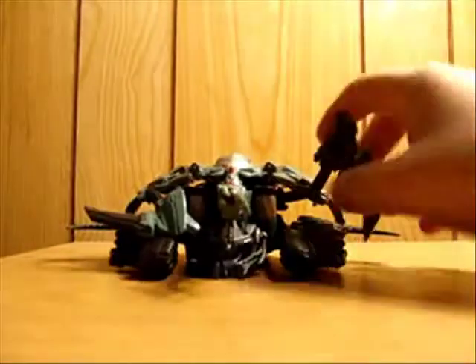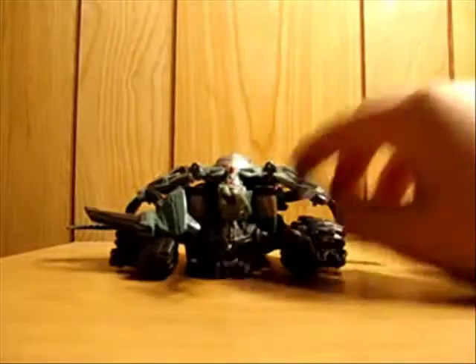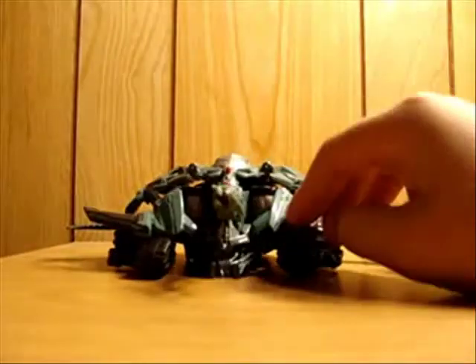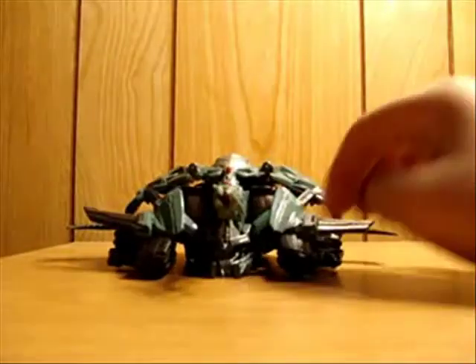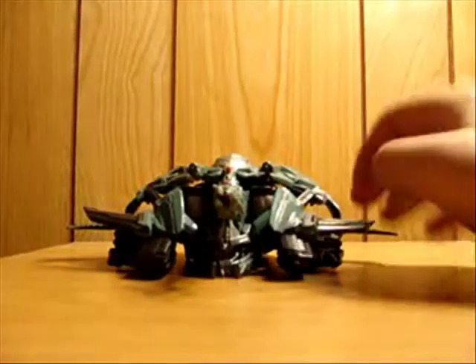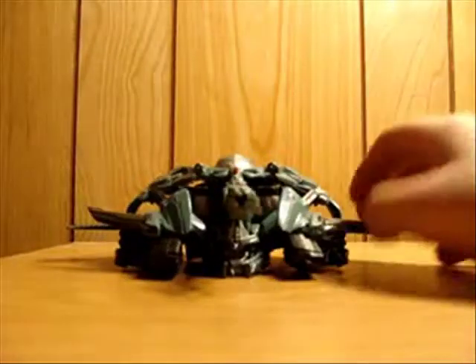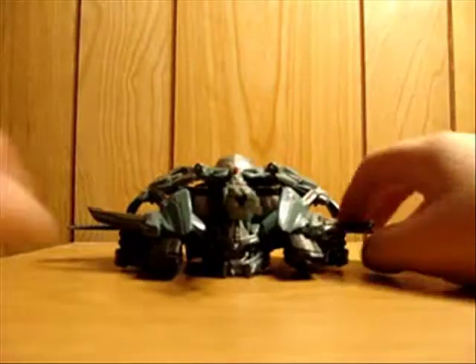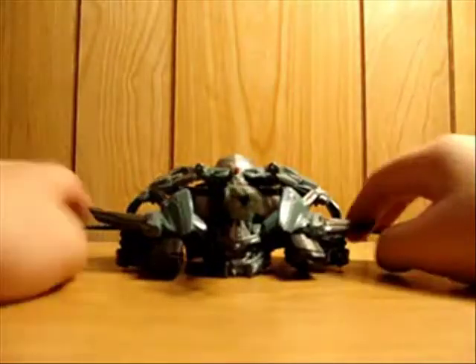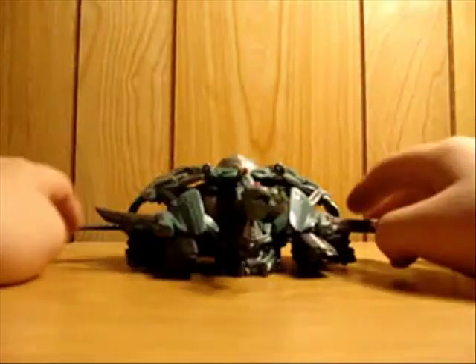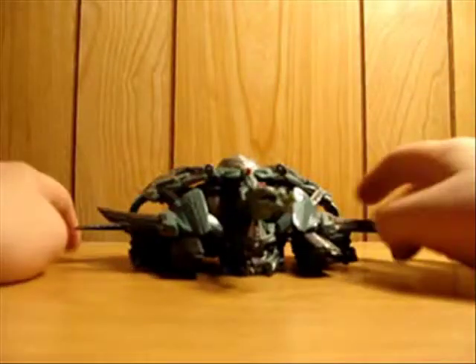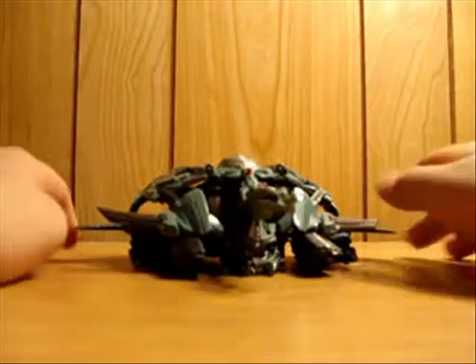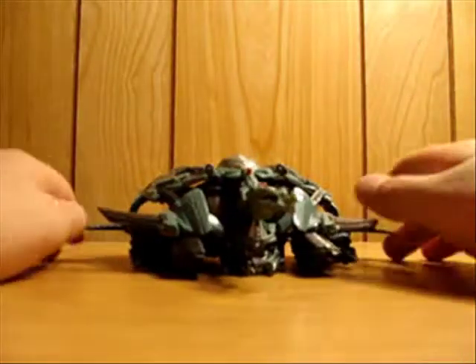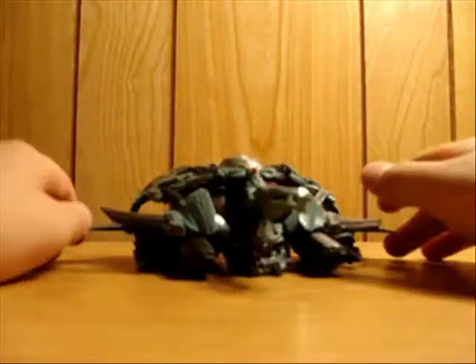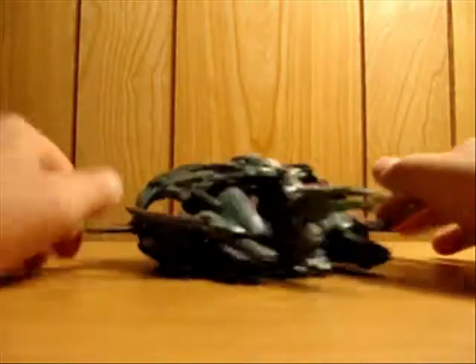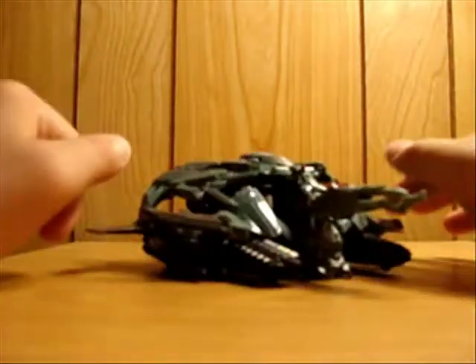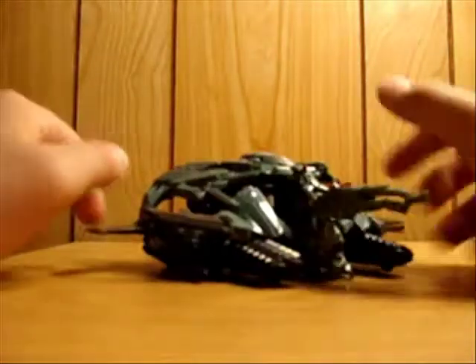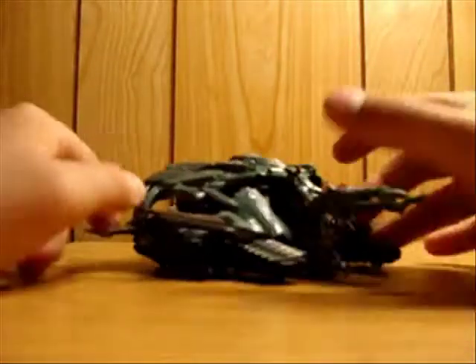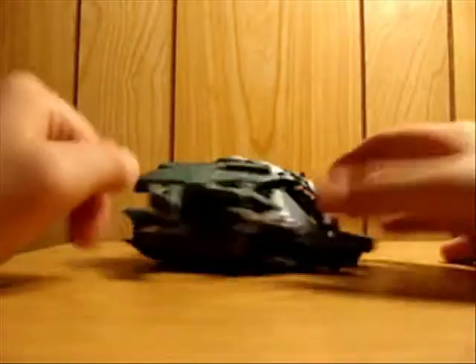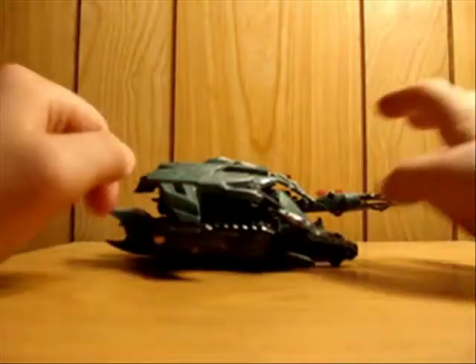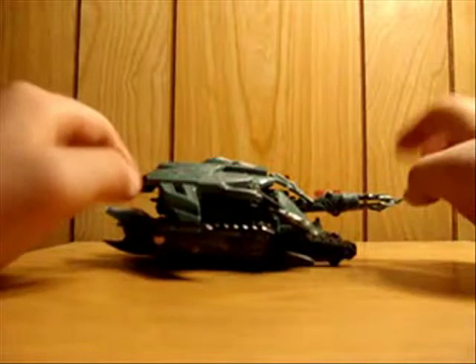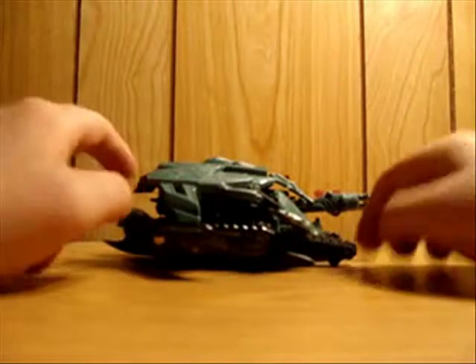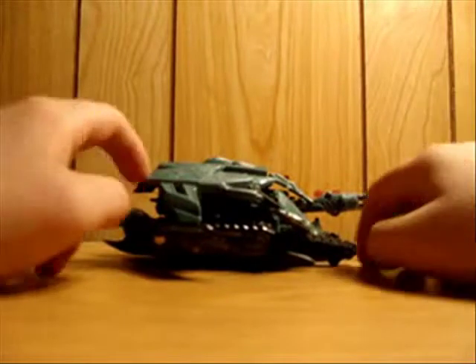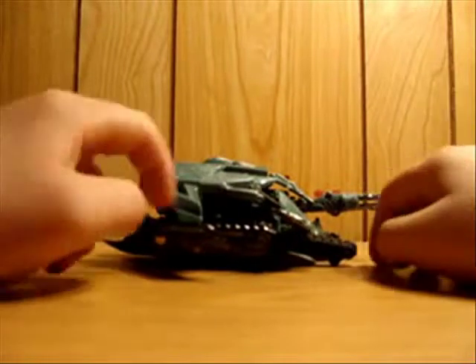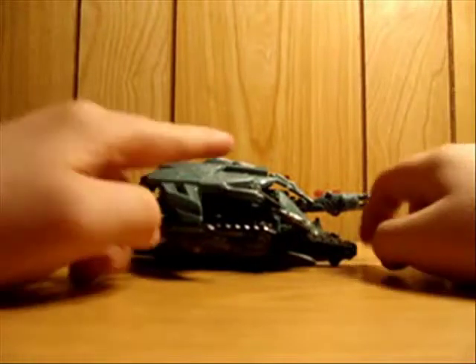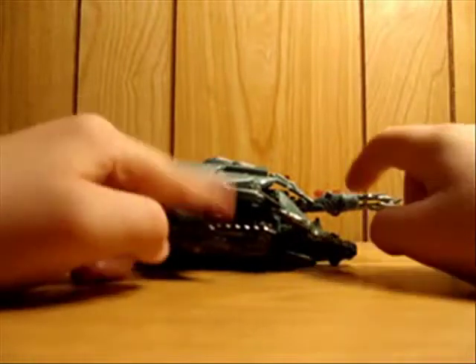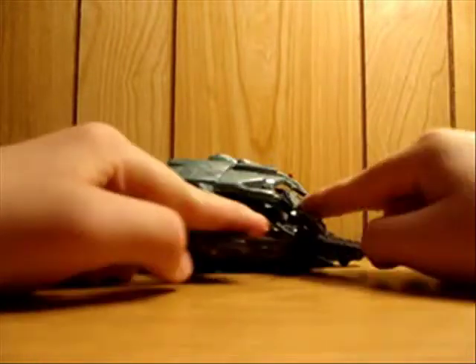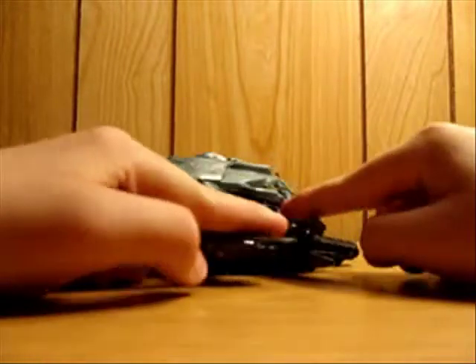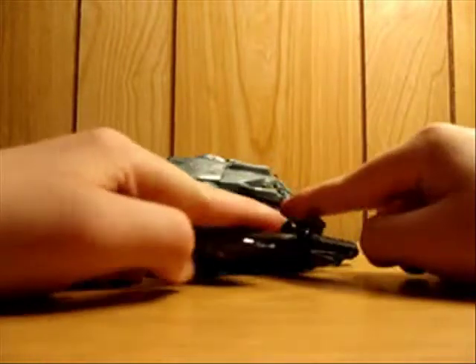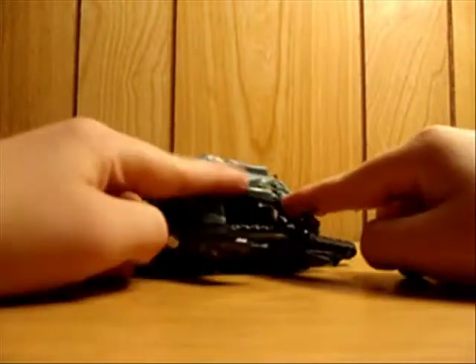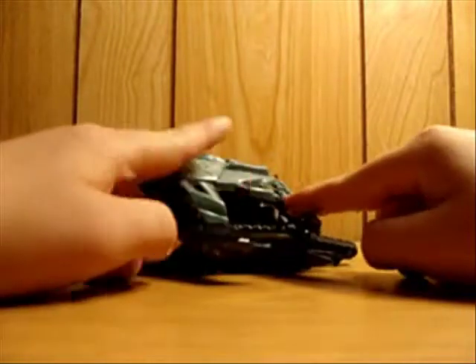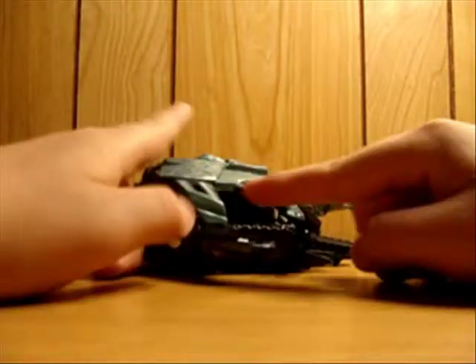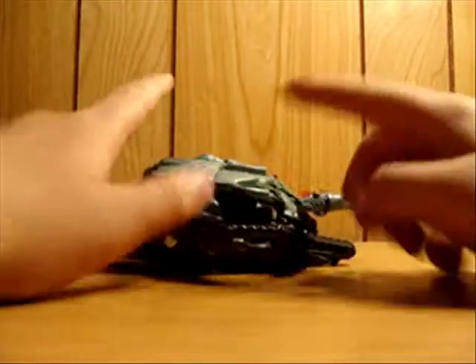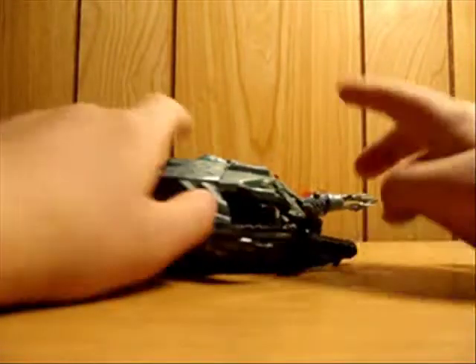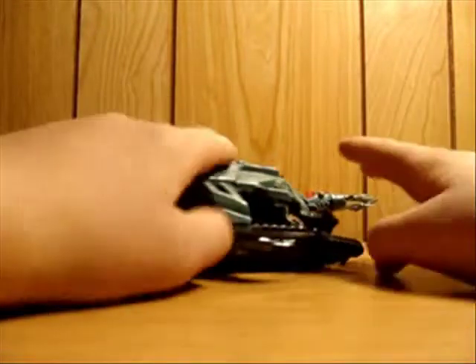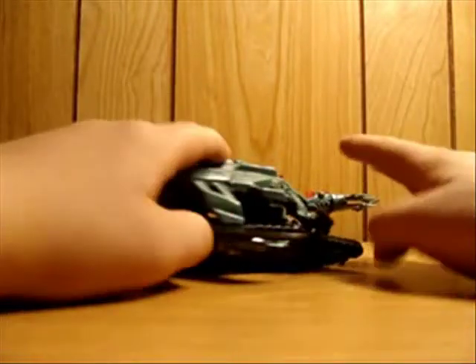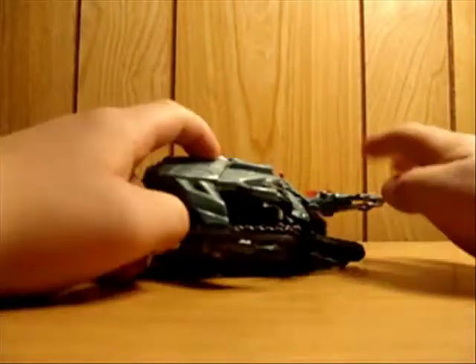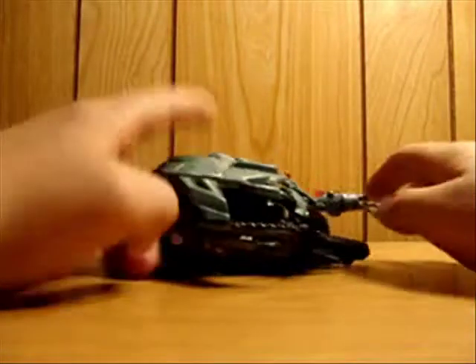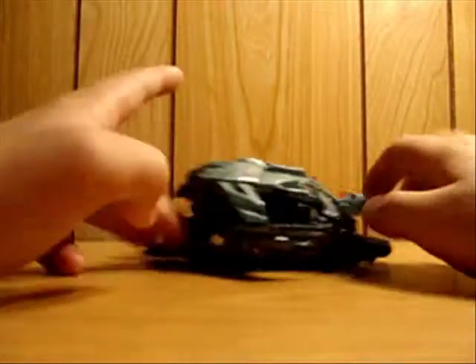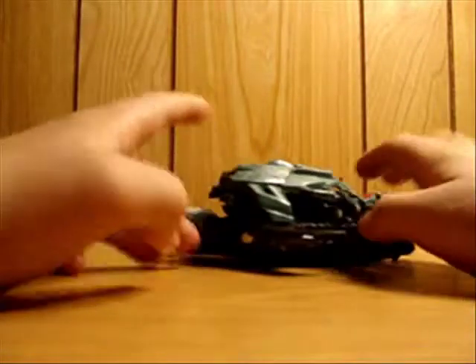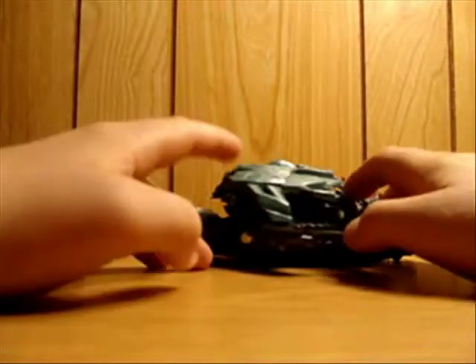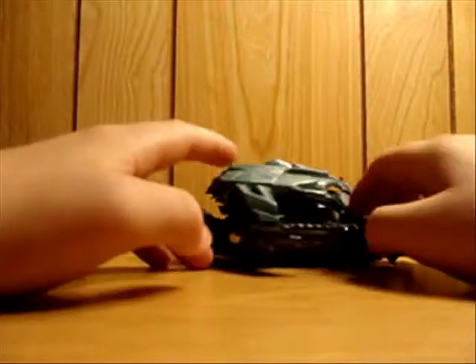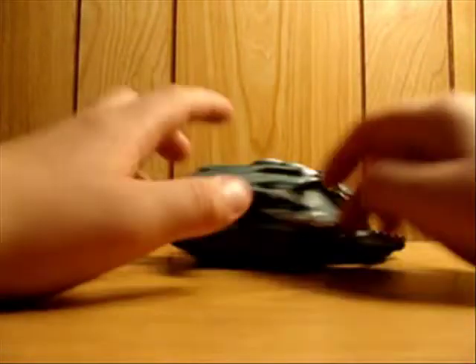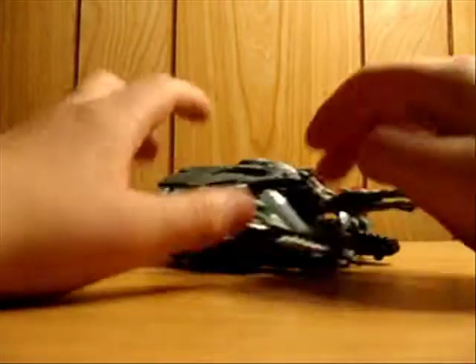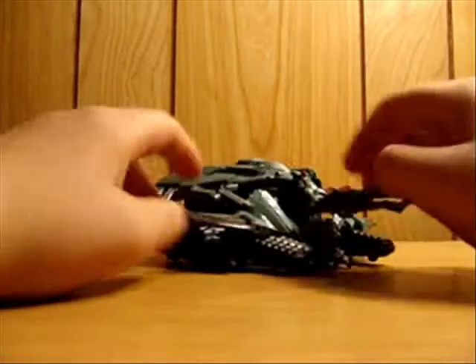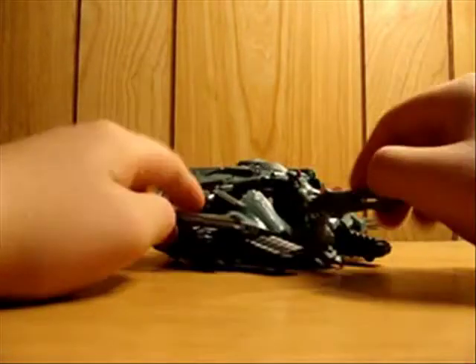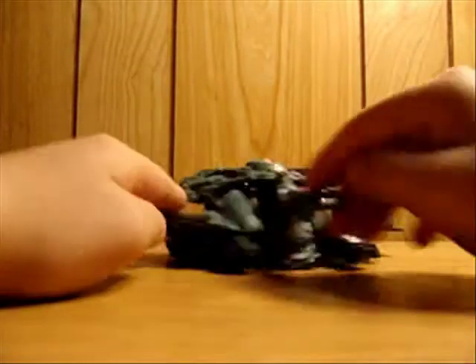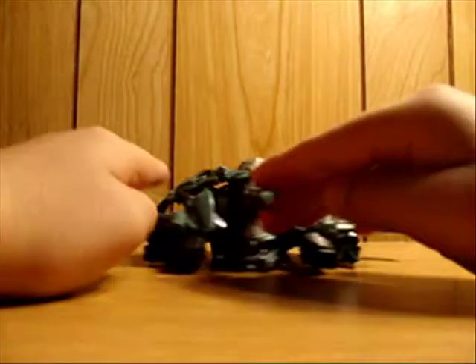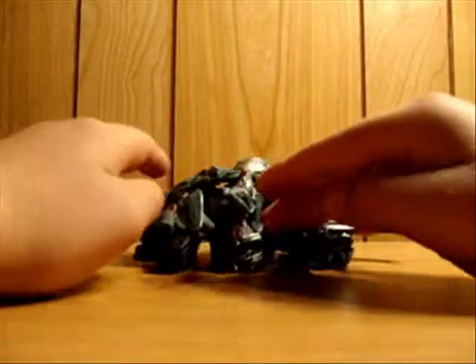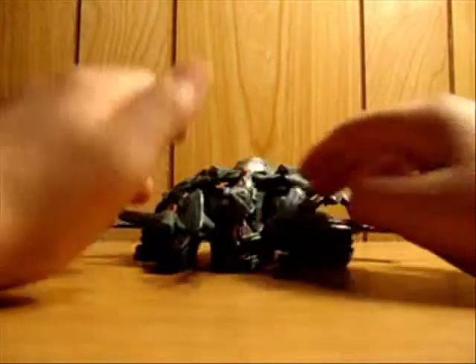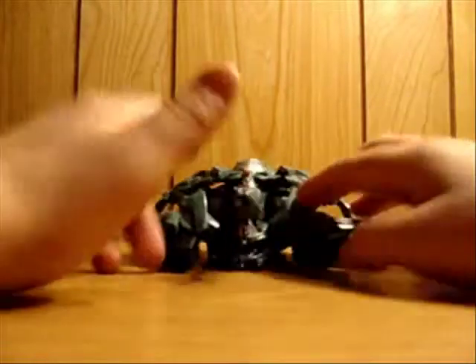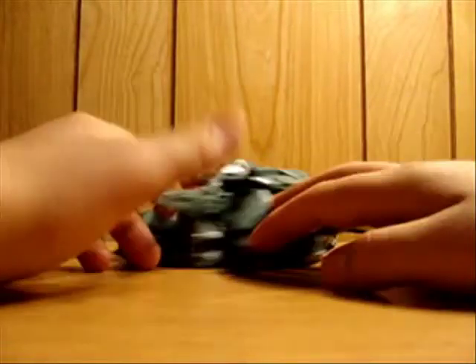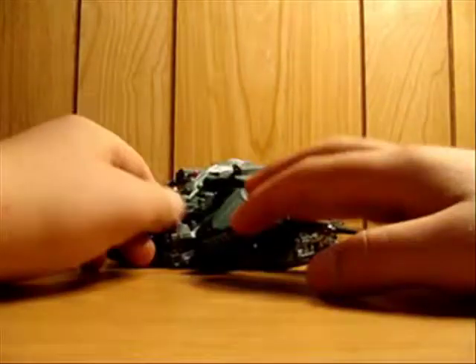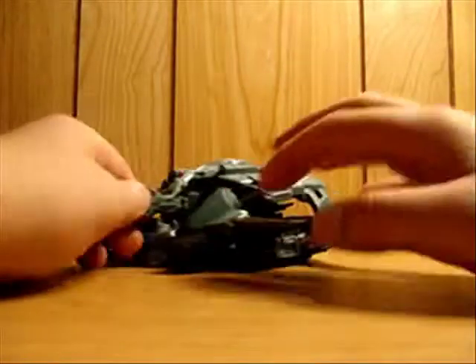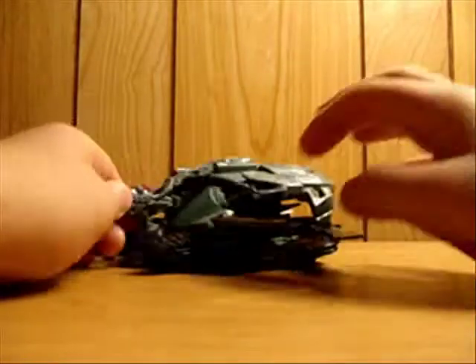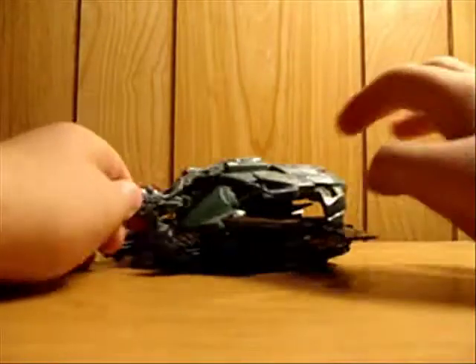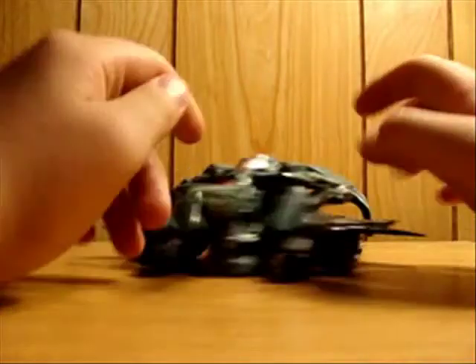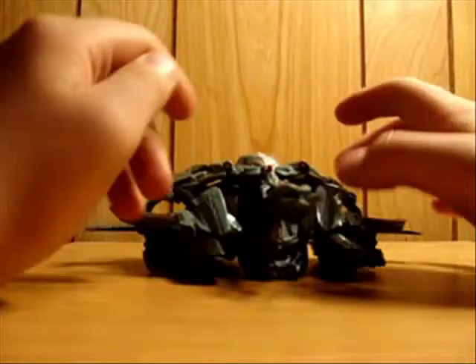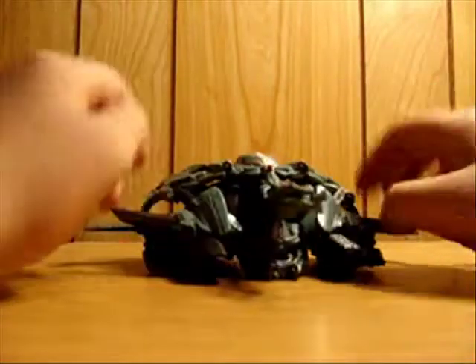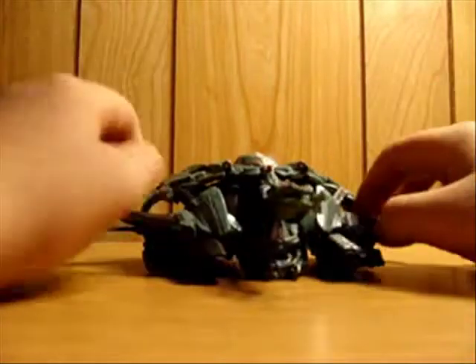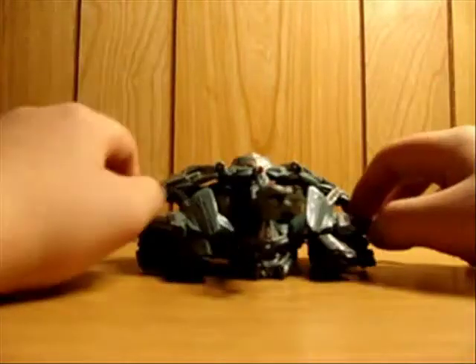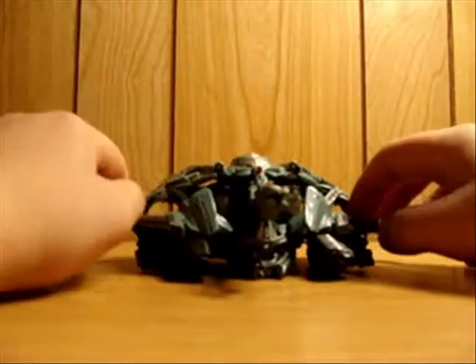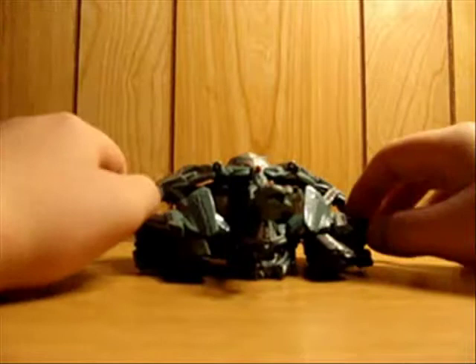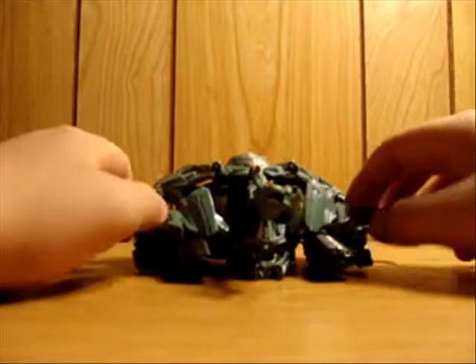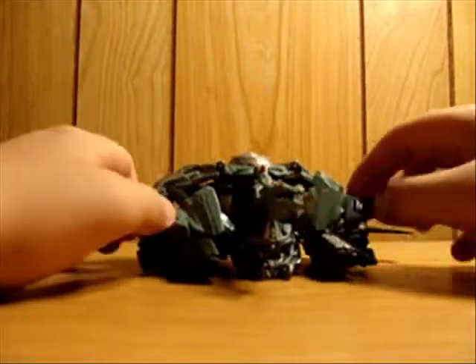So what you want - nice color scheme by the way. Look at the wings here, they look pretty cool. But yeah, start transforming him.